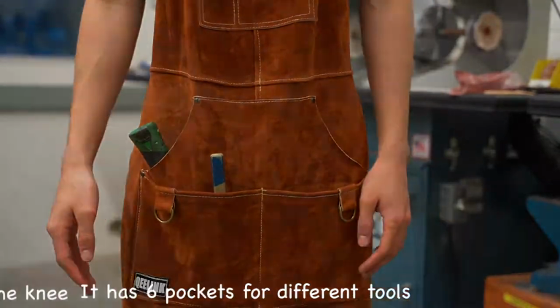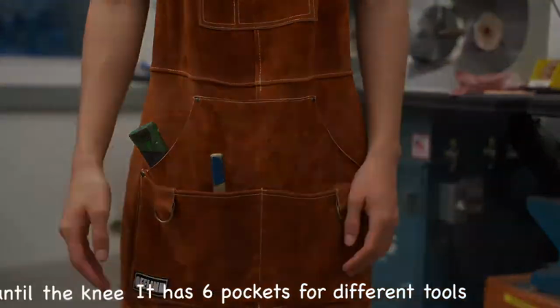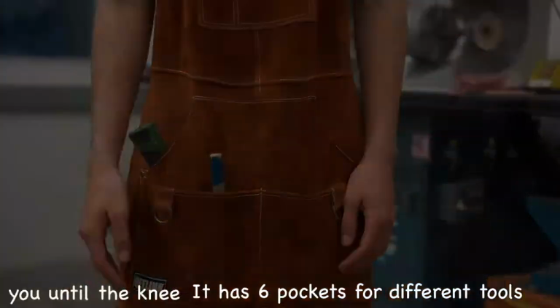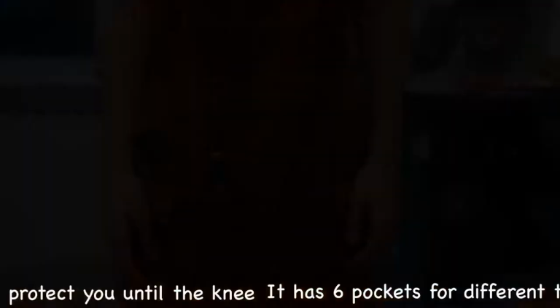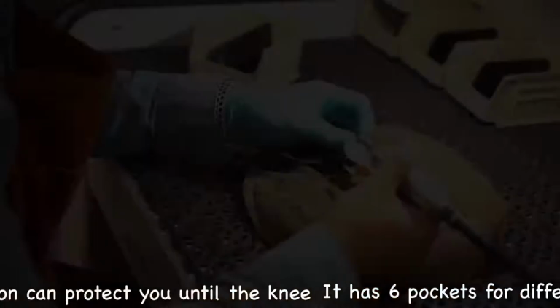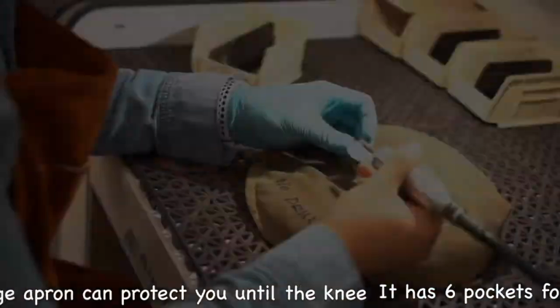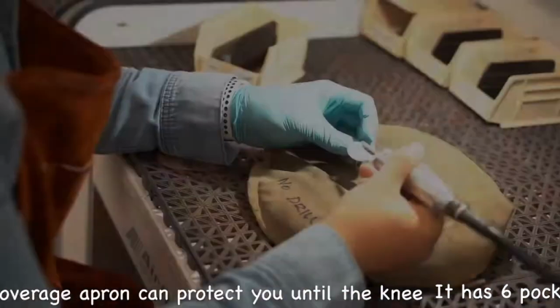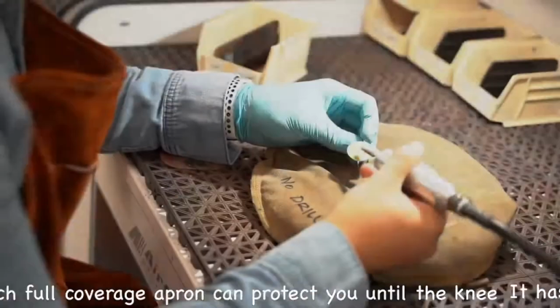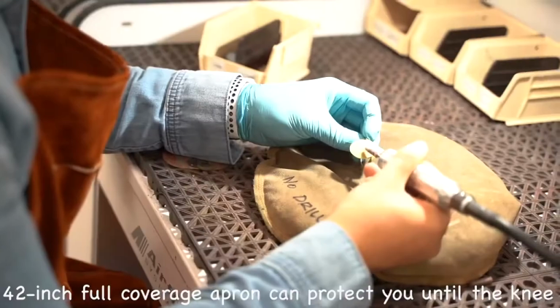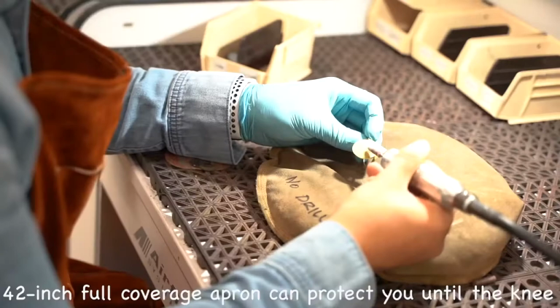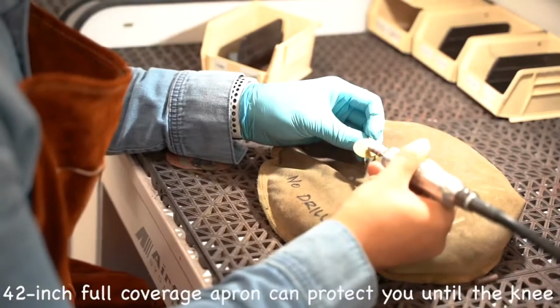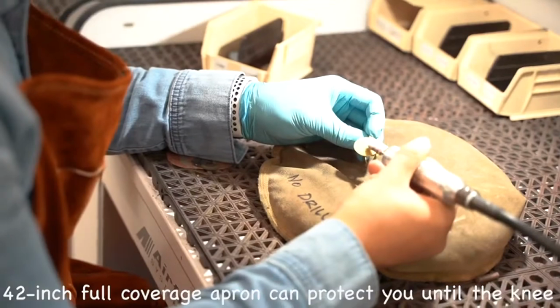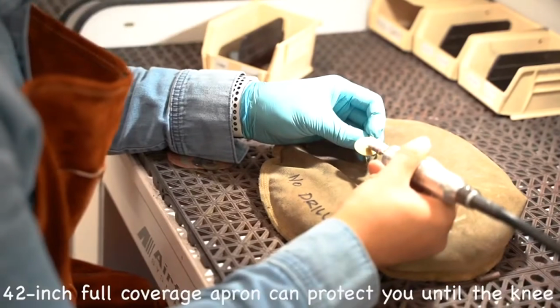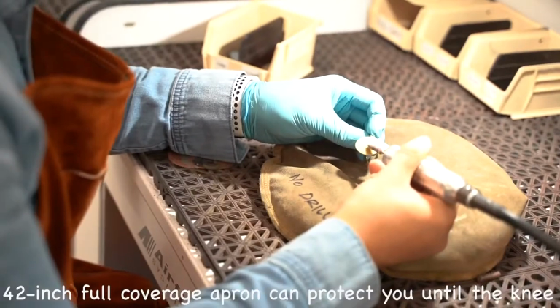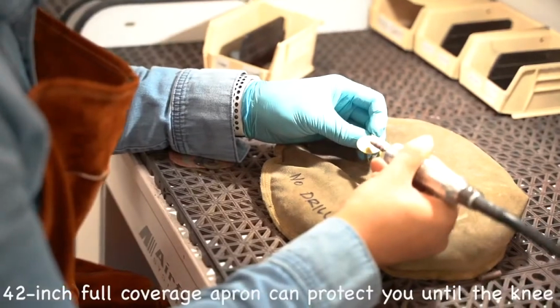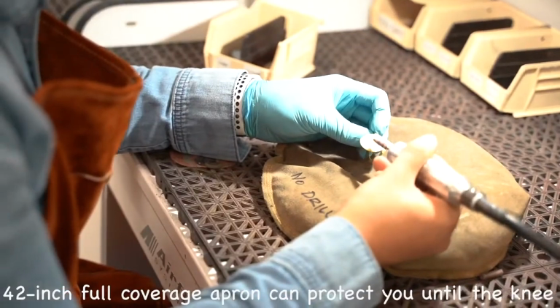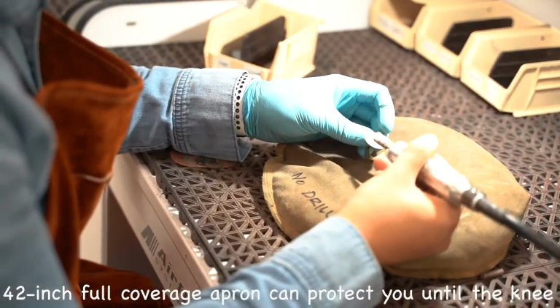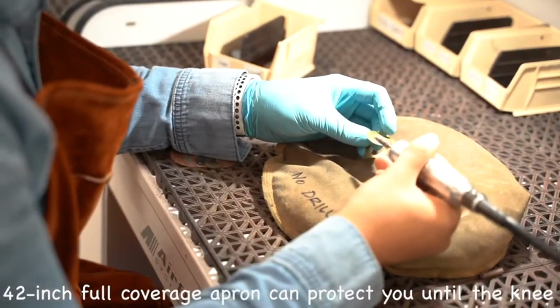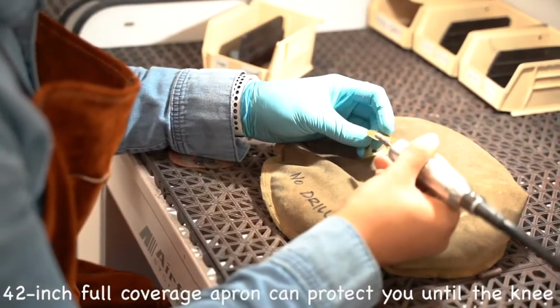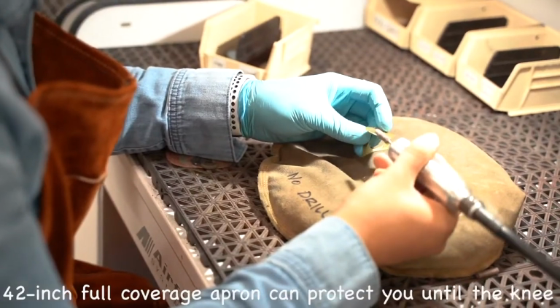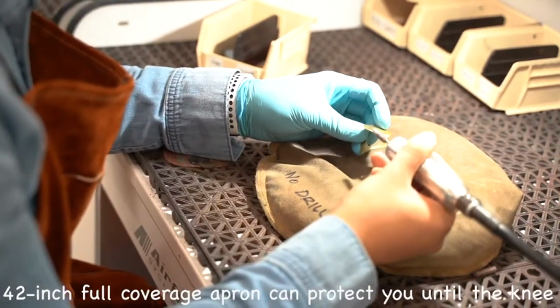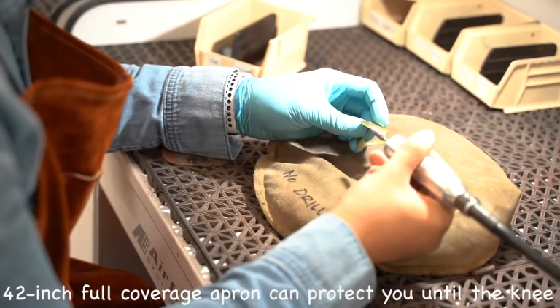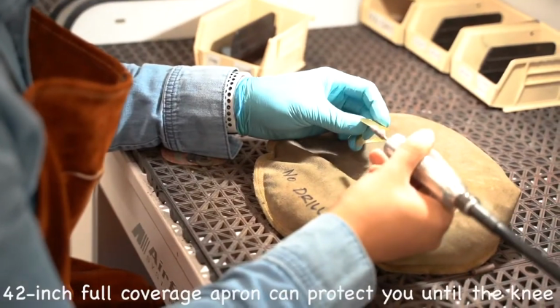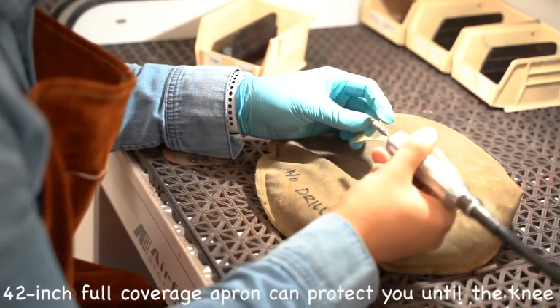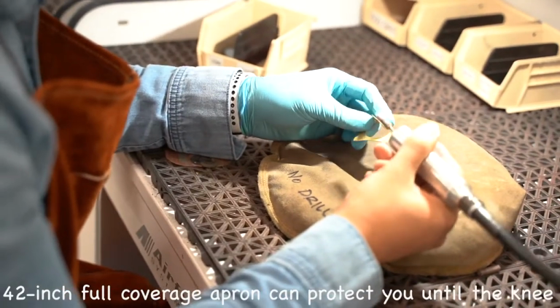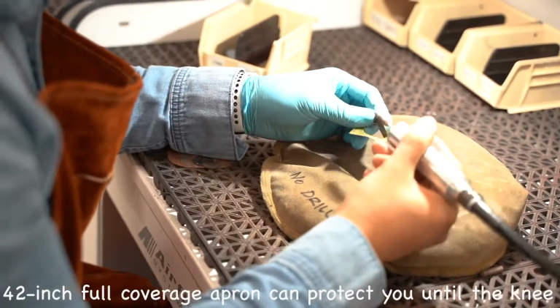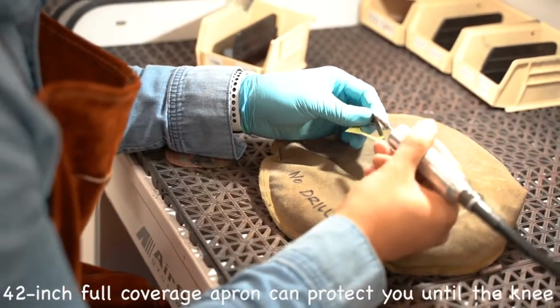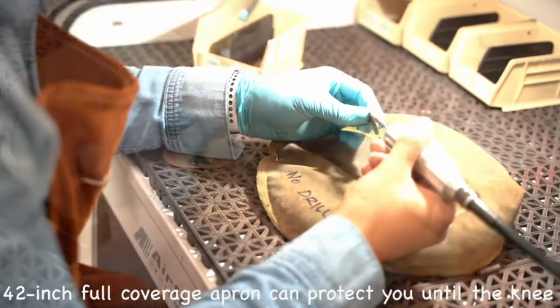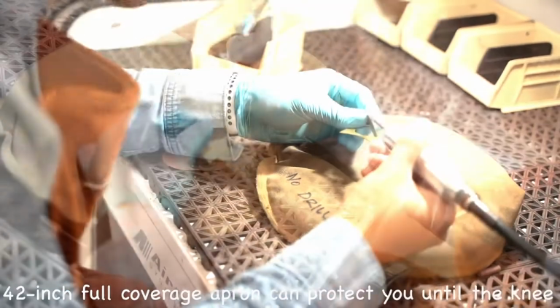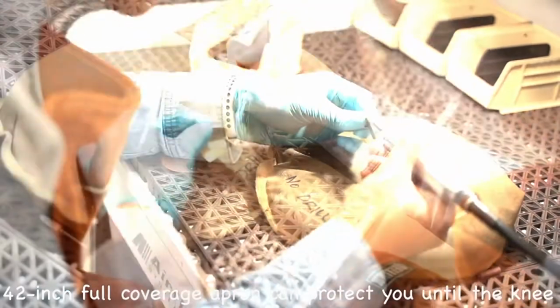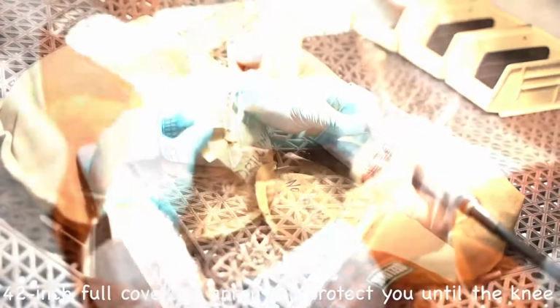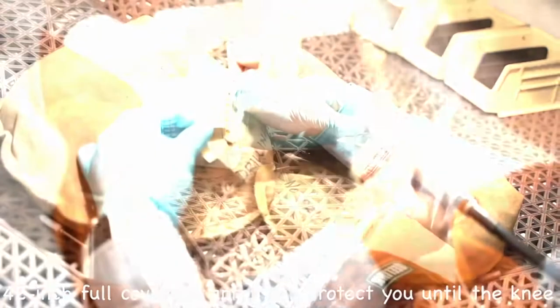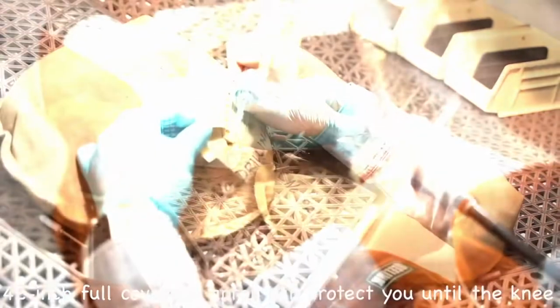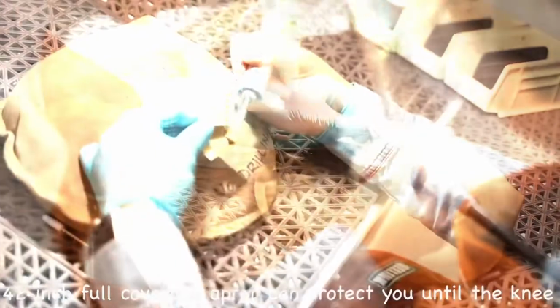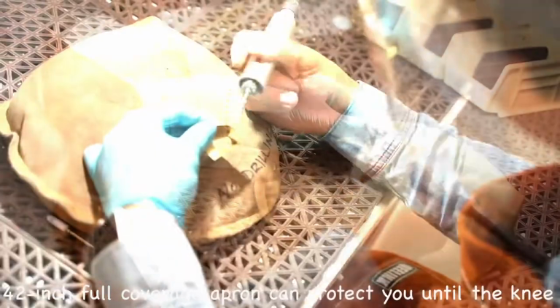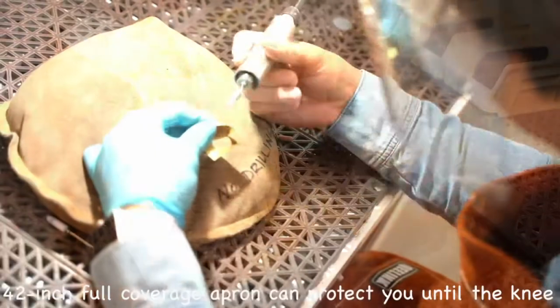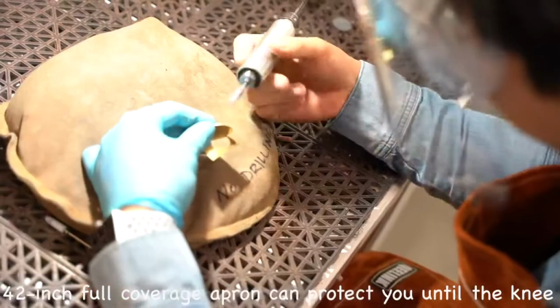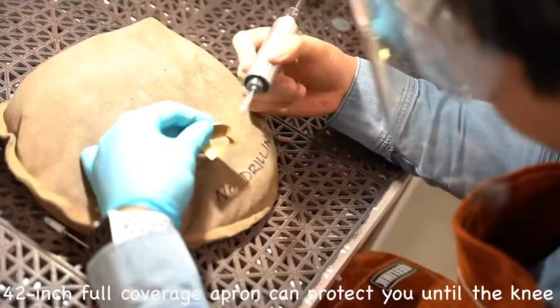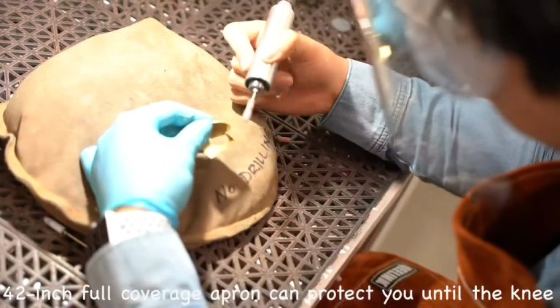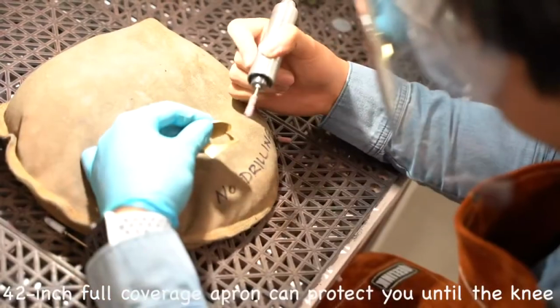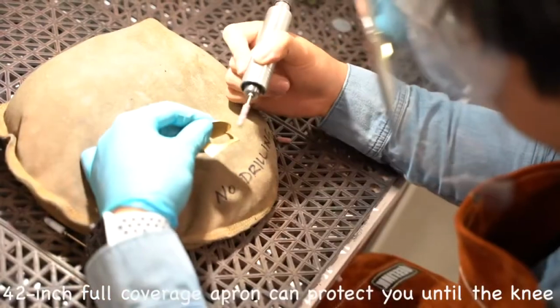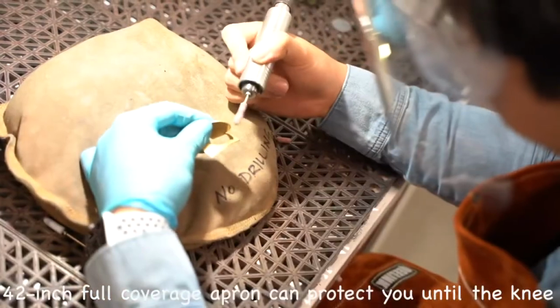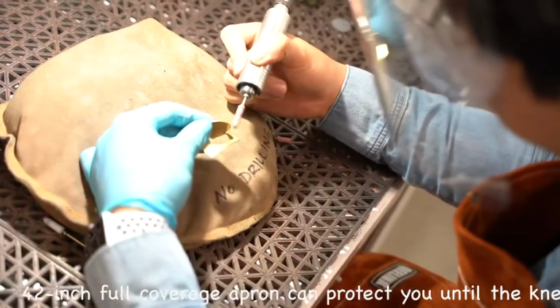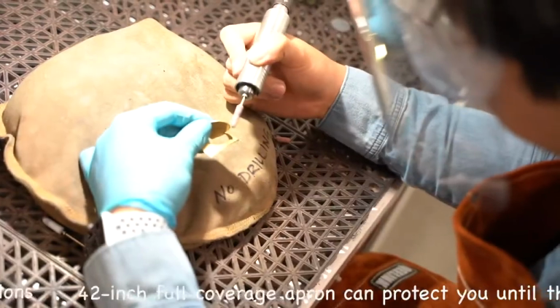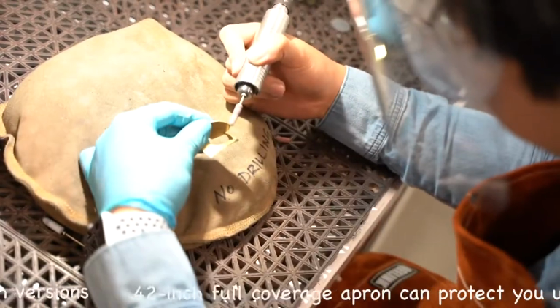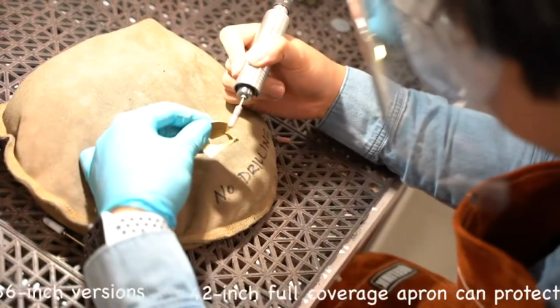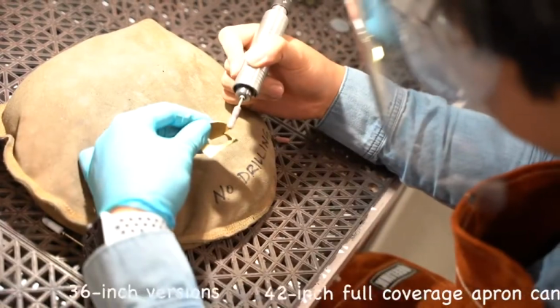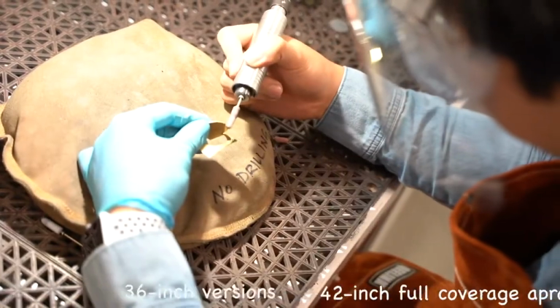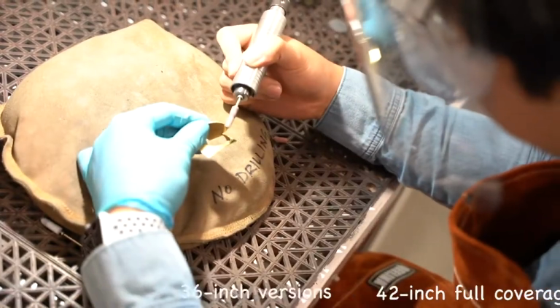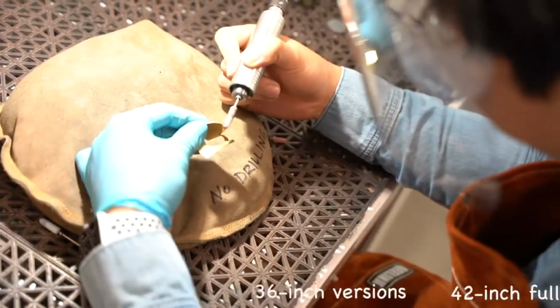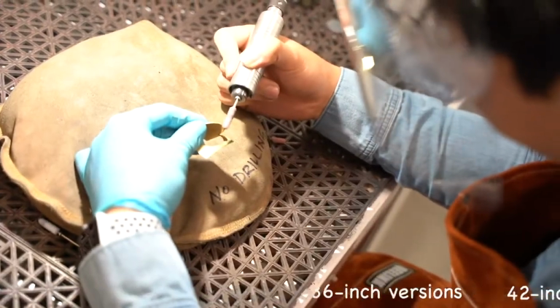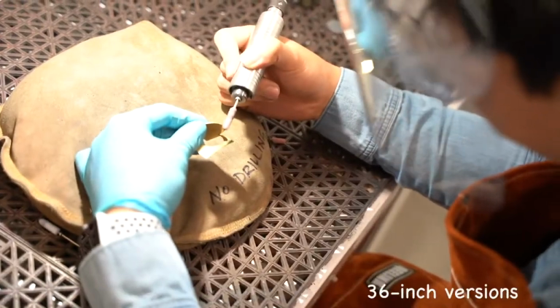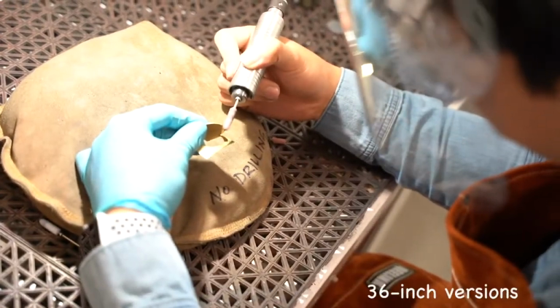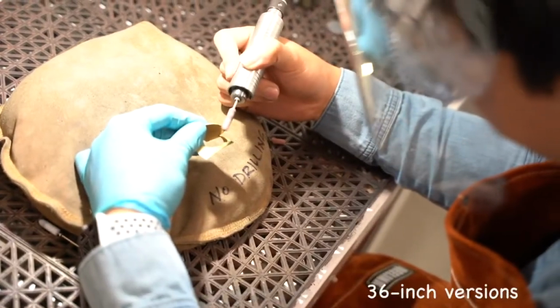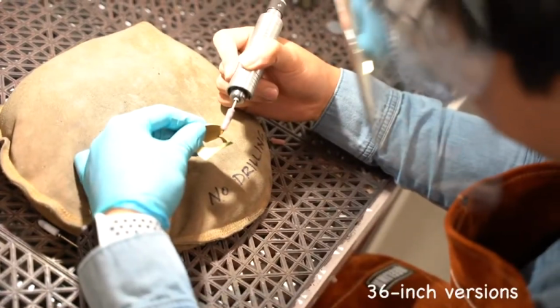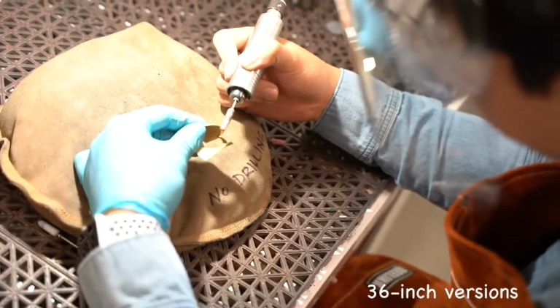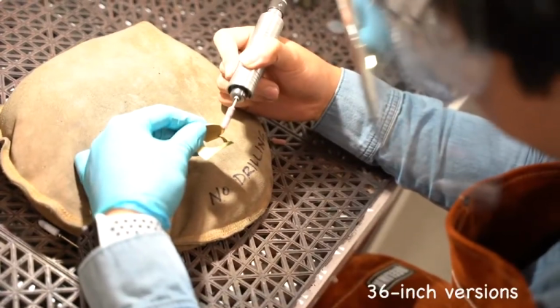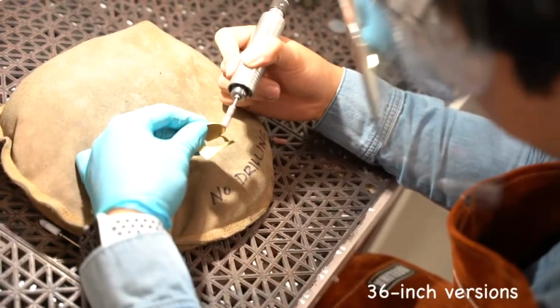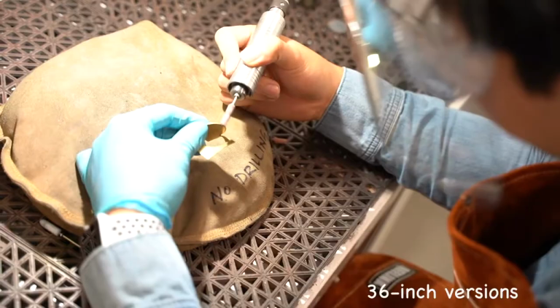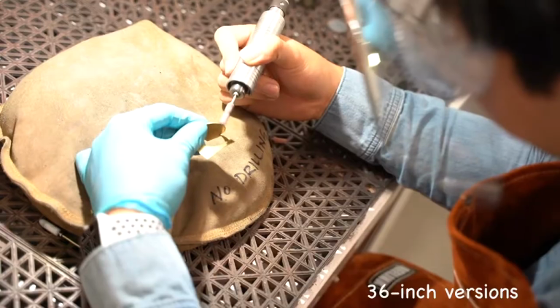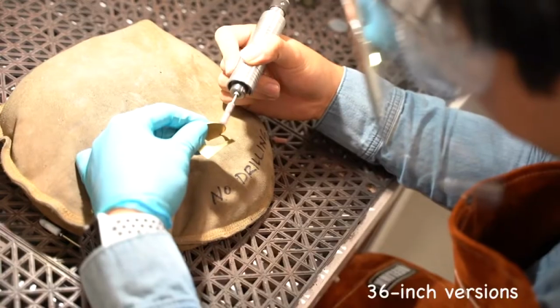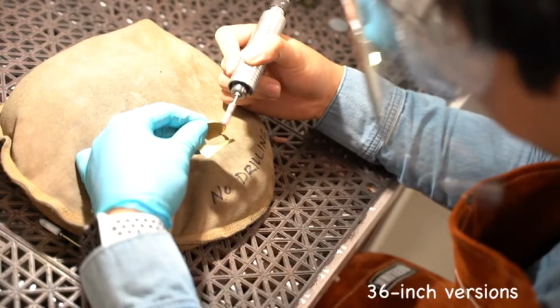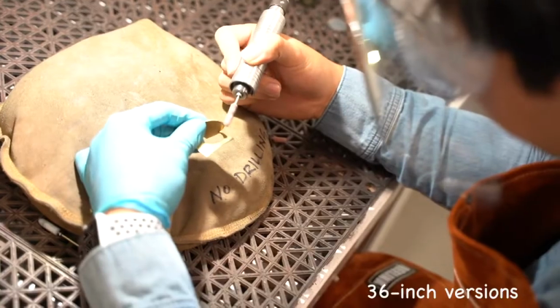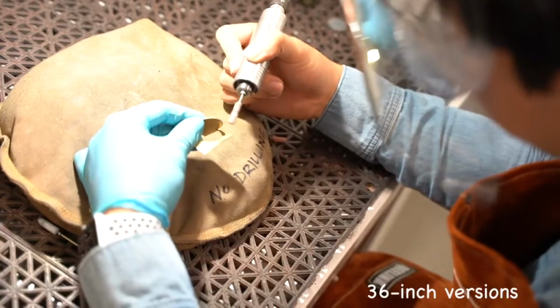A 42-inch full coverage apron can protect you up to the knee when you are working. We also have 36-inch versions.